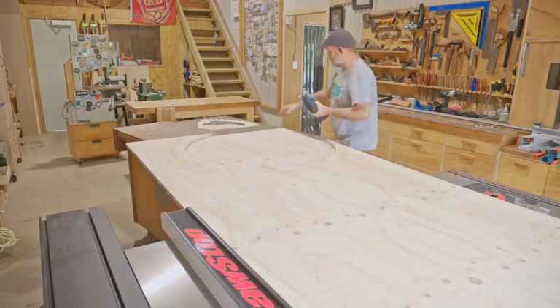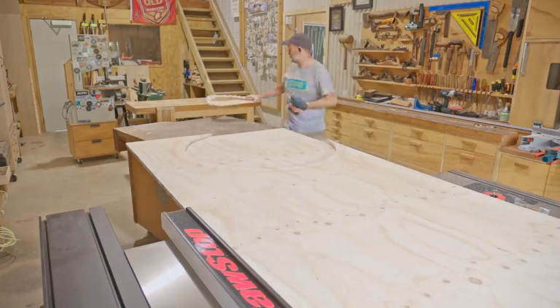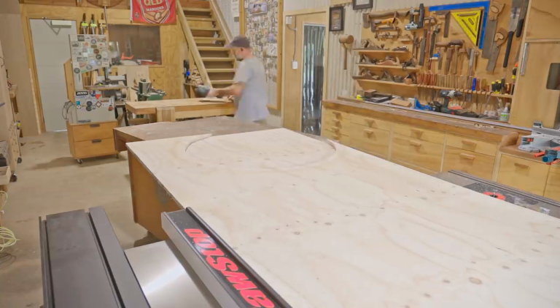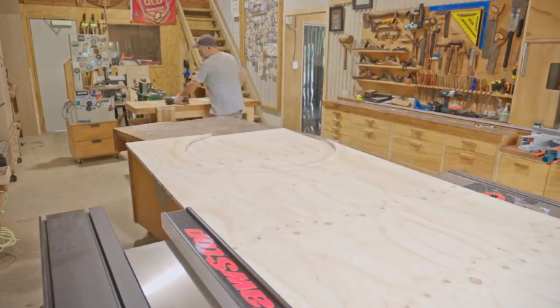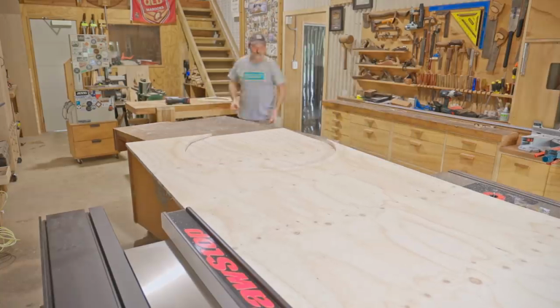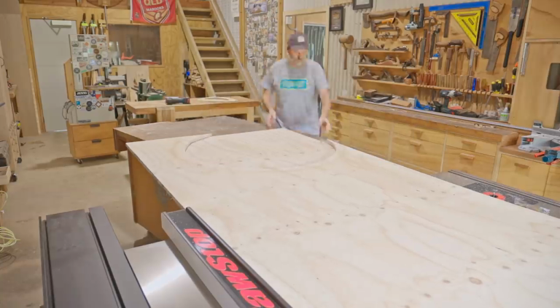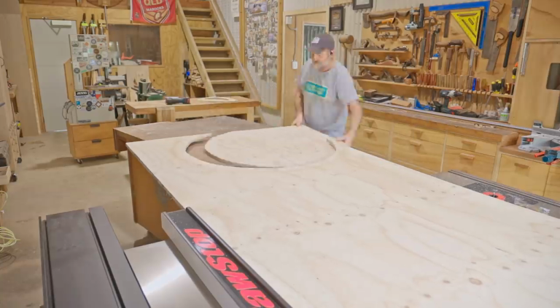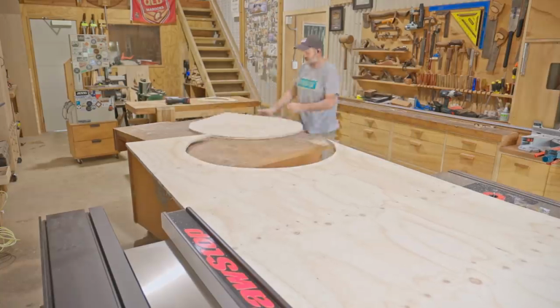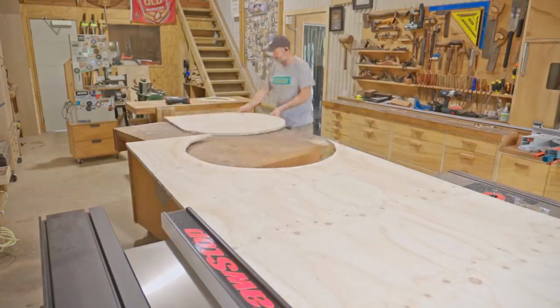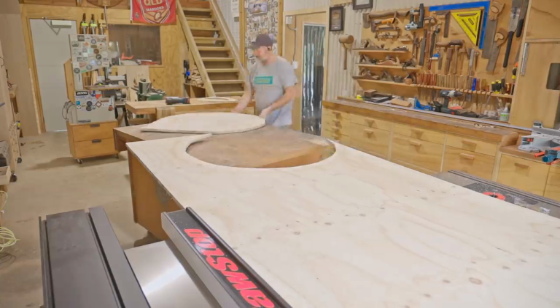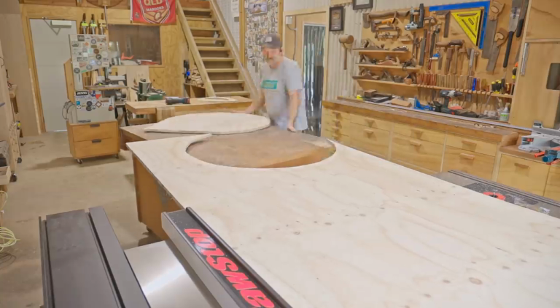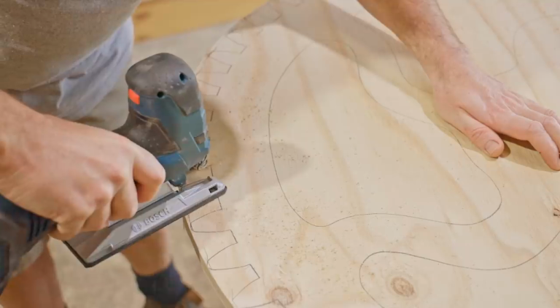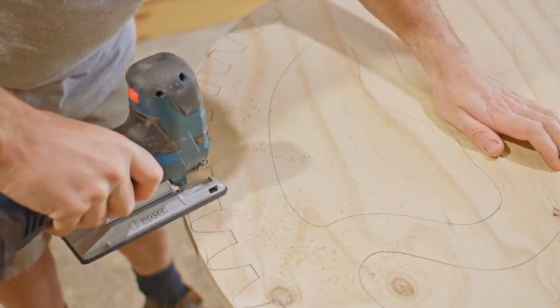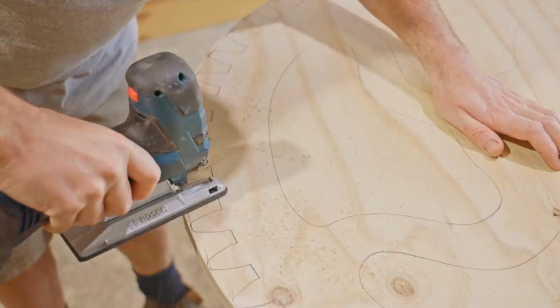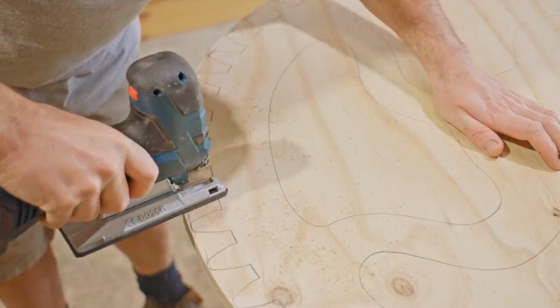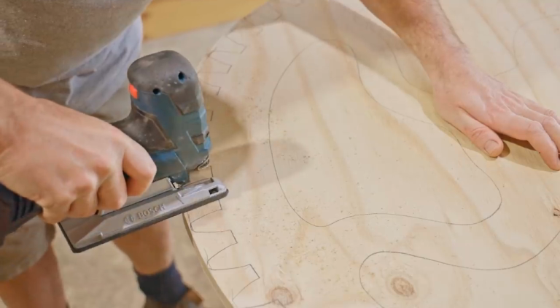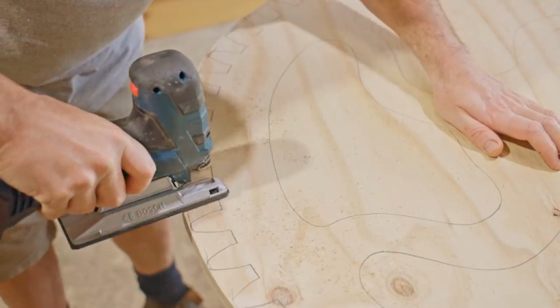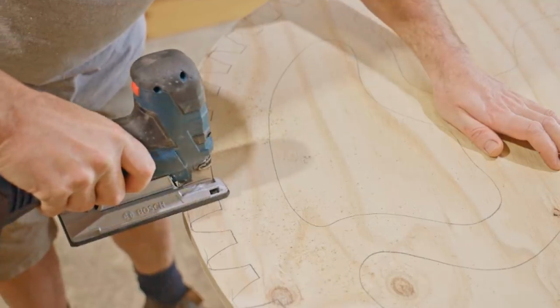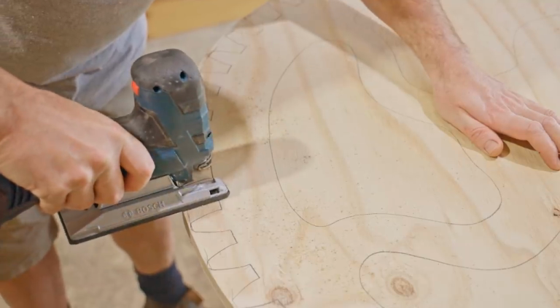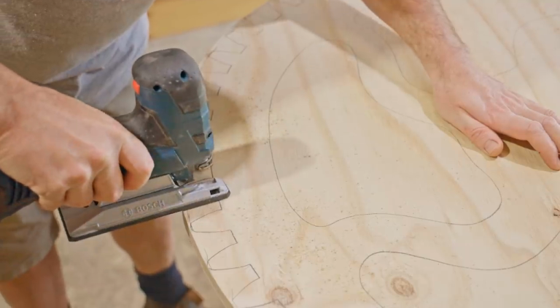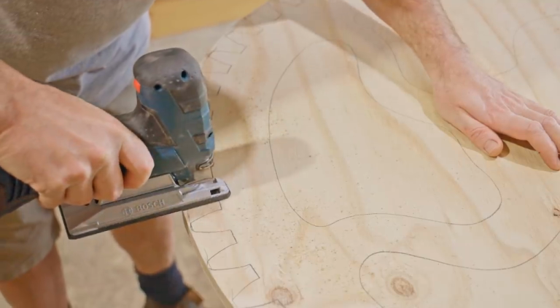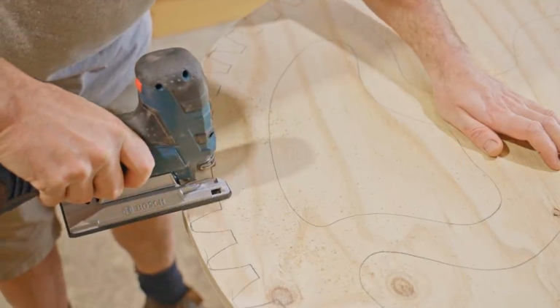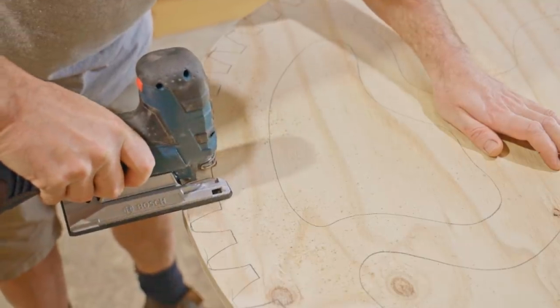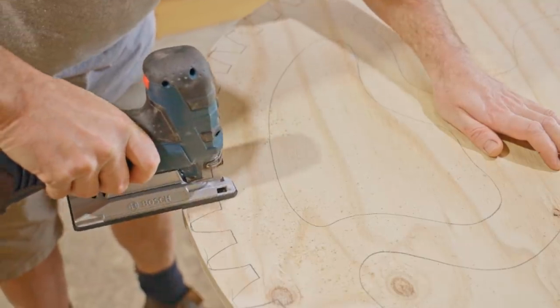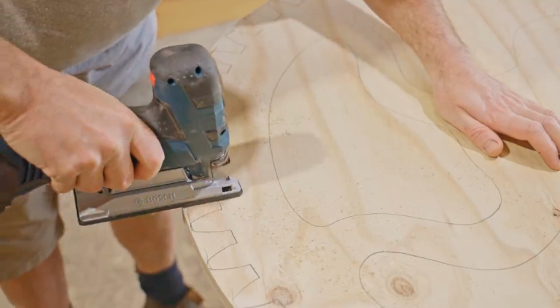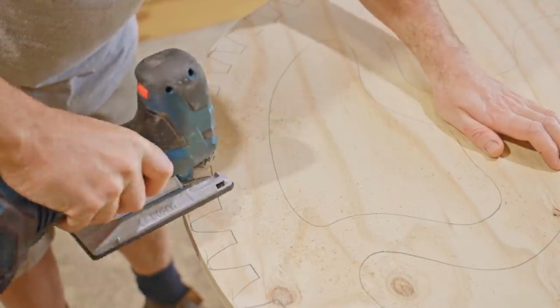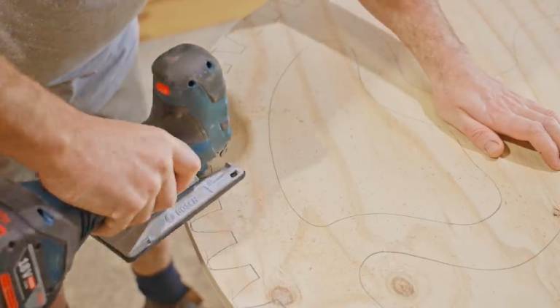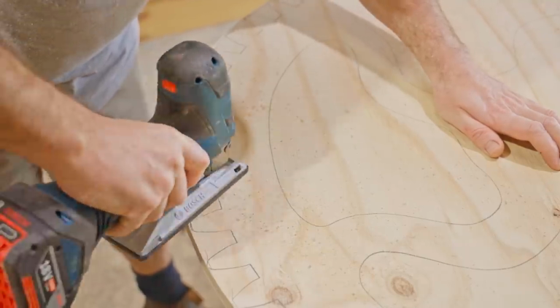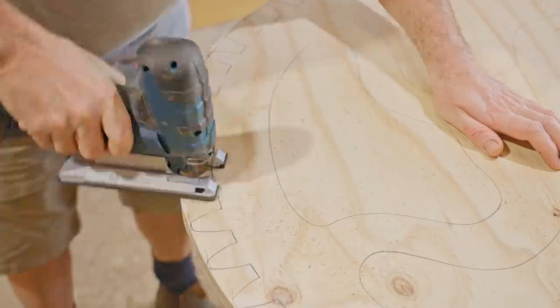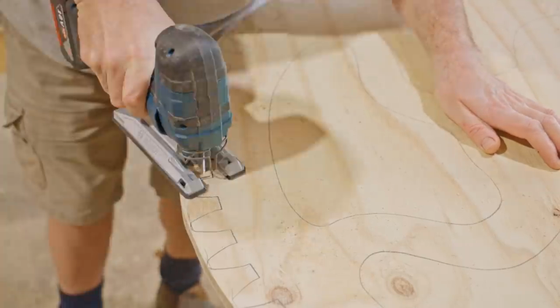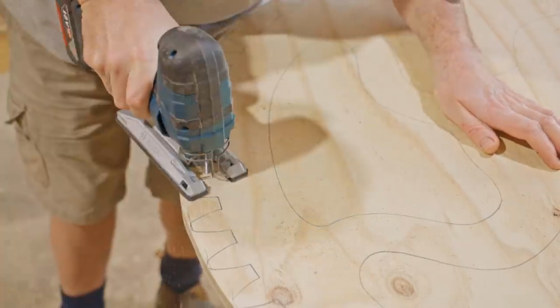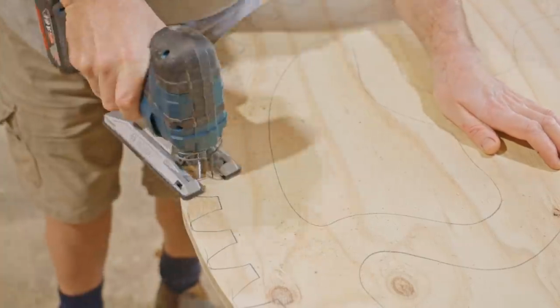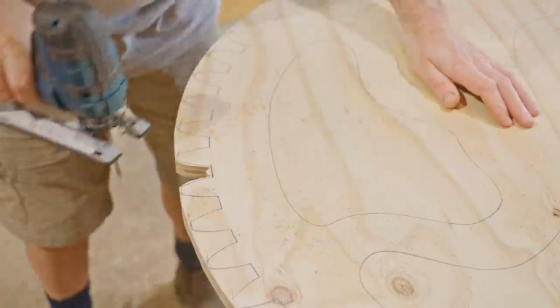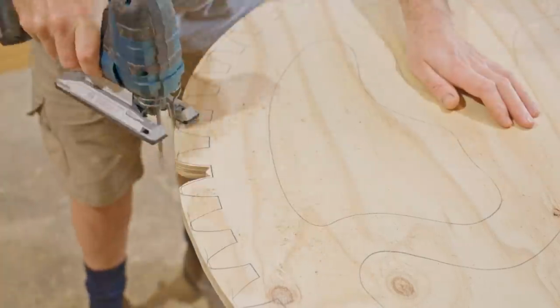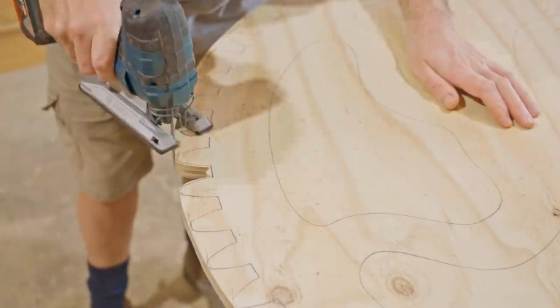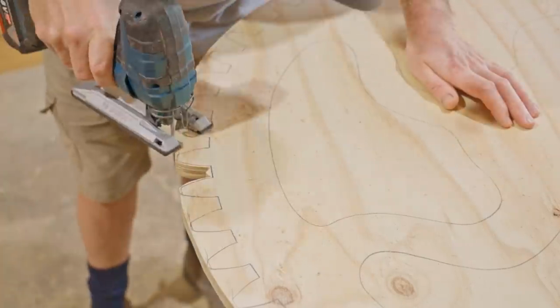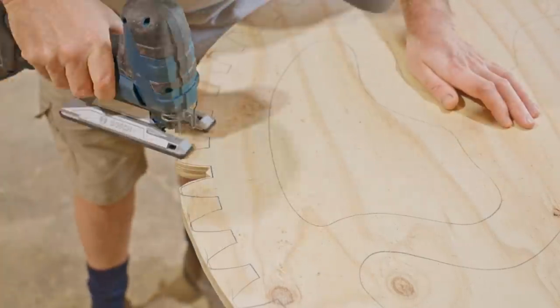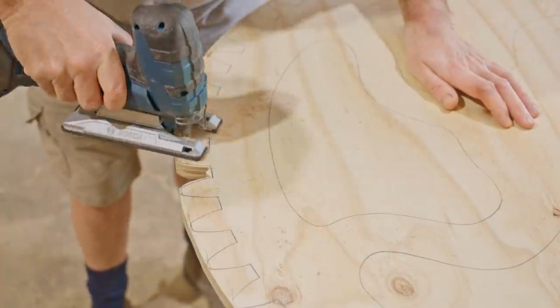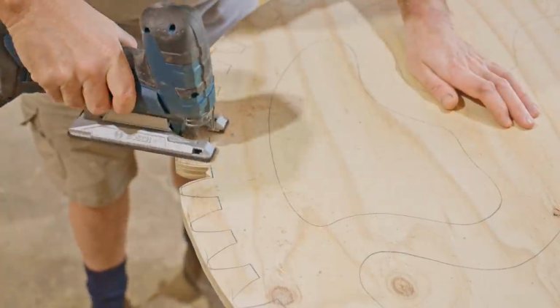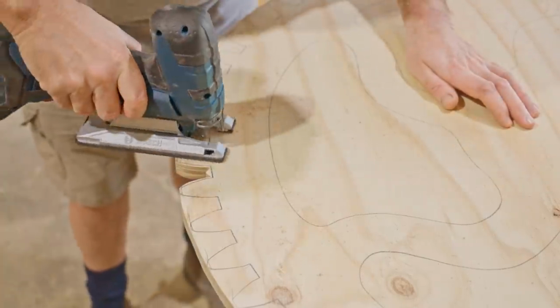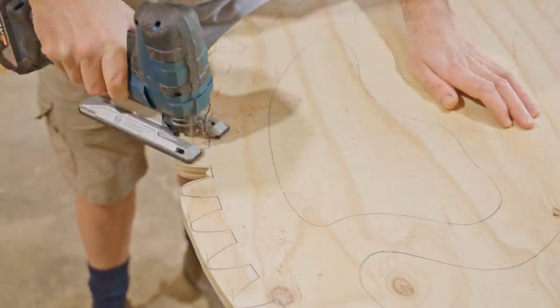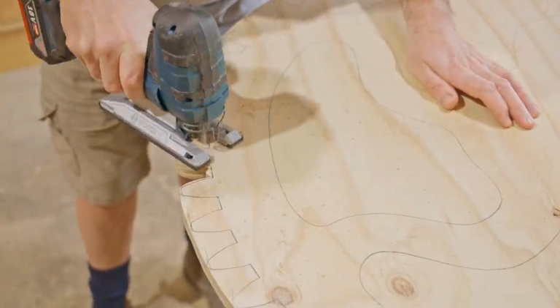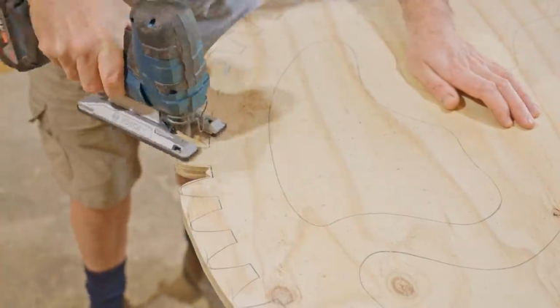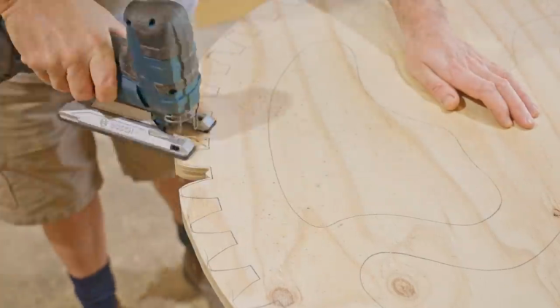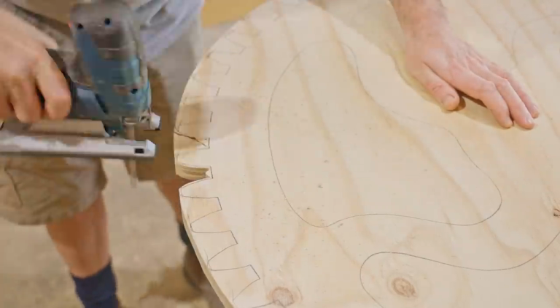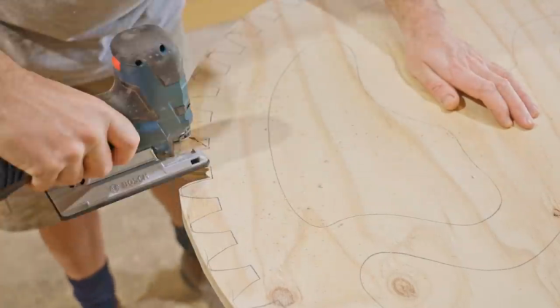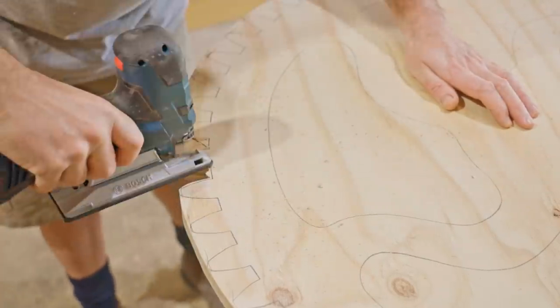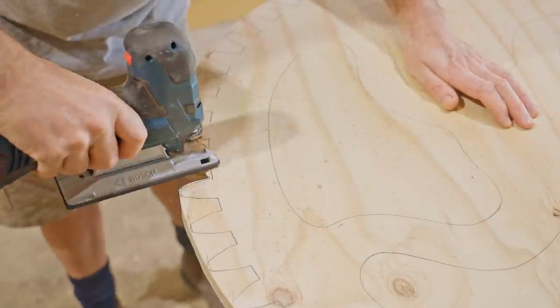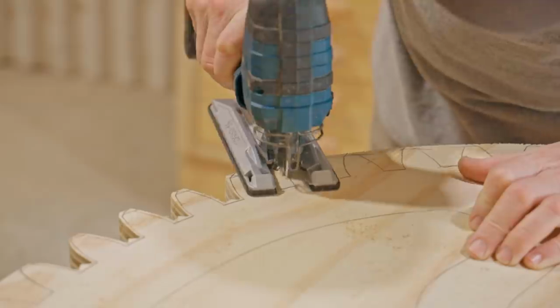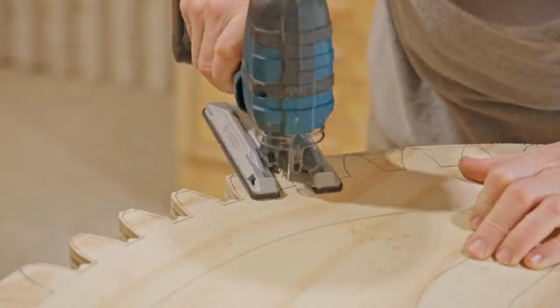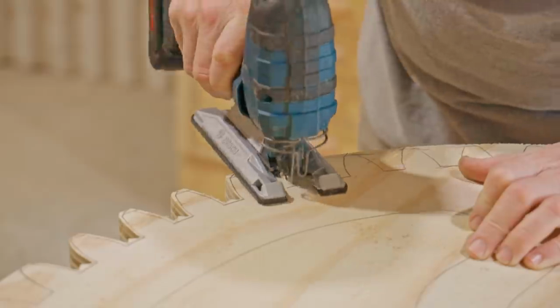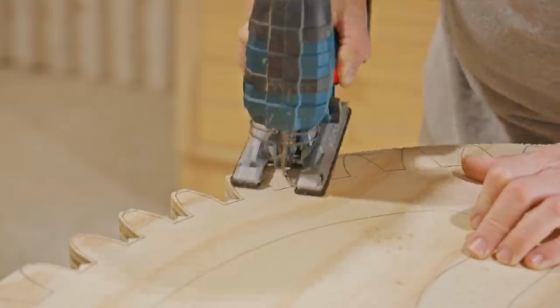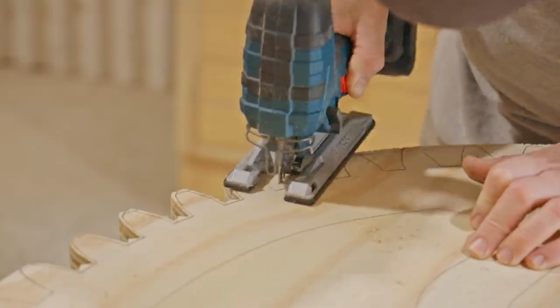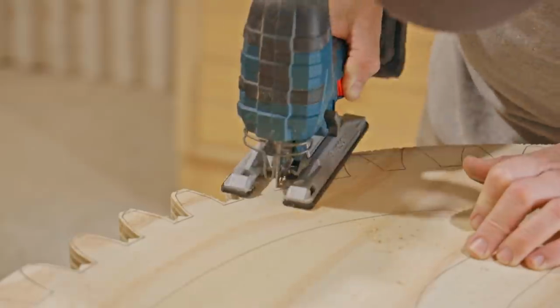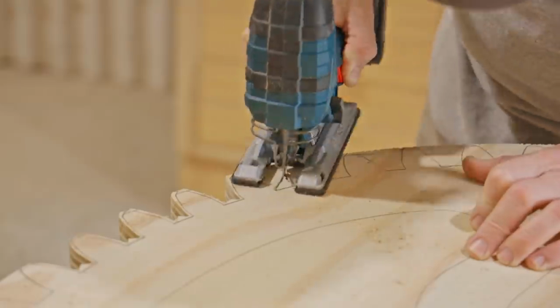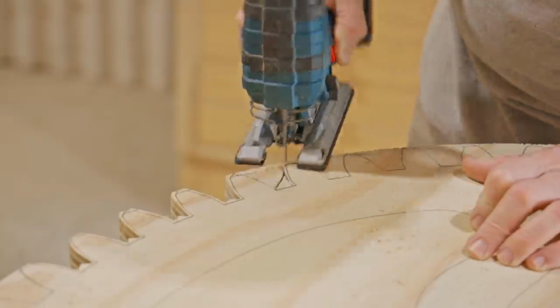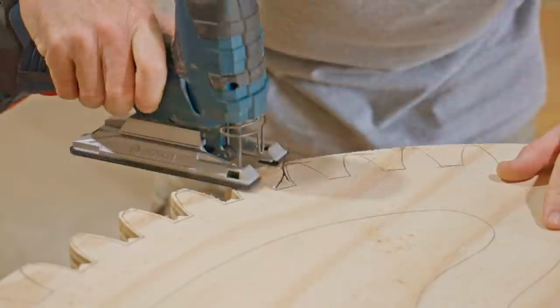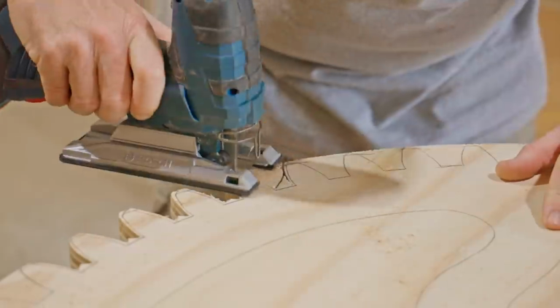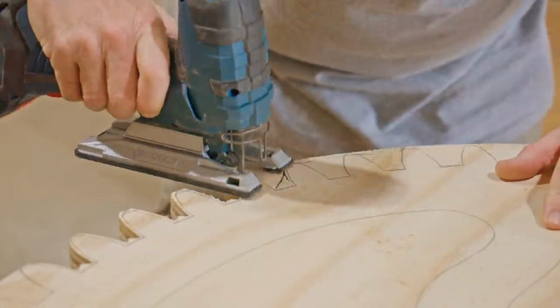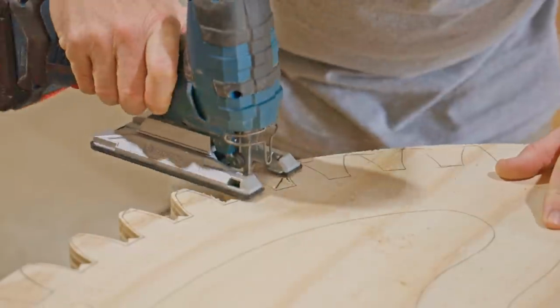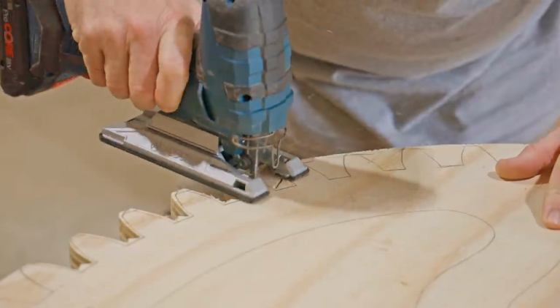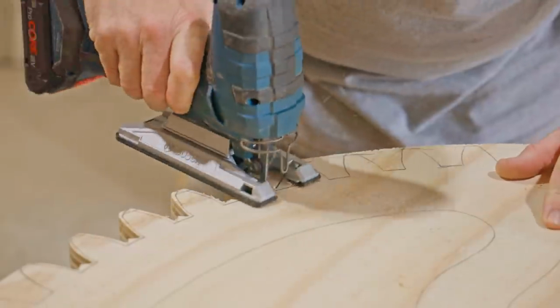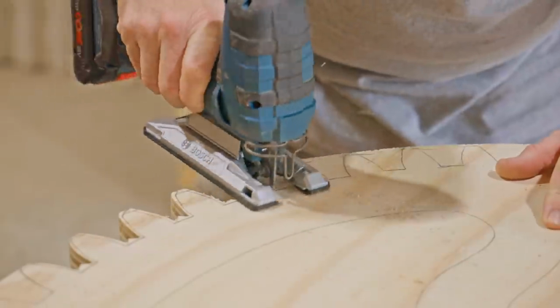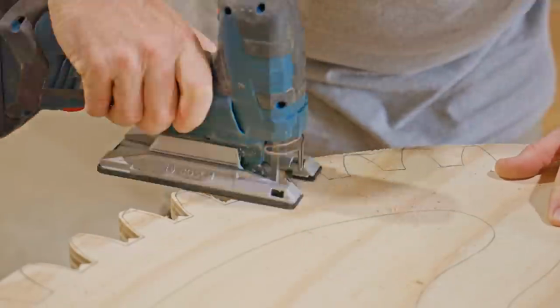Before I route it I'll cut away most of the waste with the jigsaw, and I'm doing this pretty fast because I'm keeping well away from the markings.